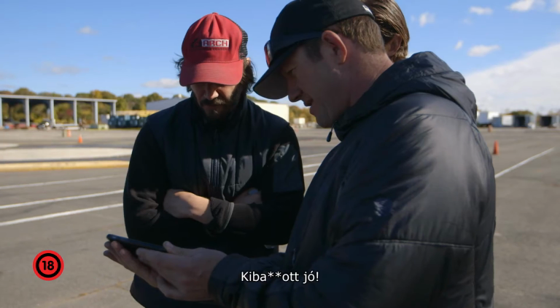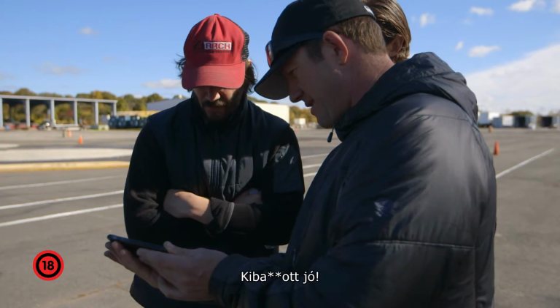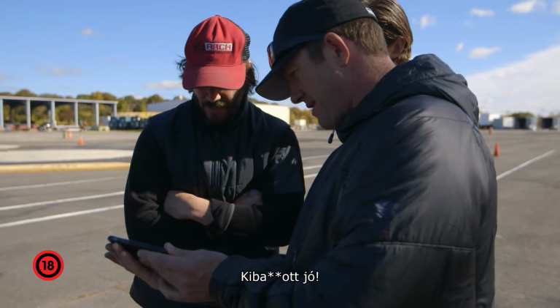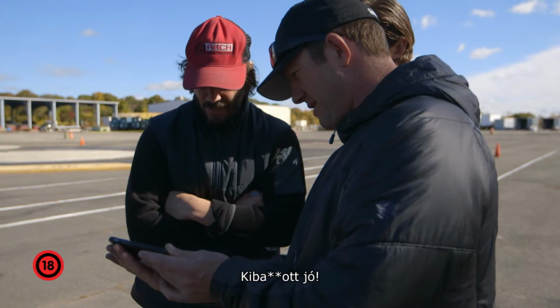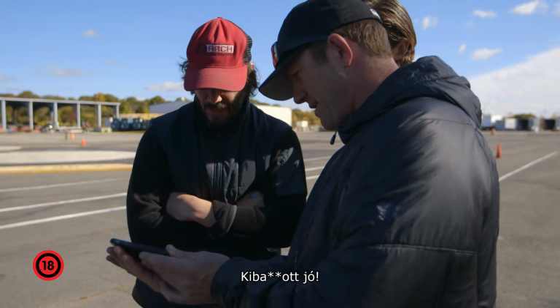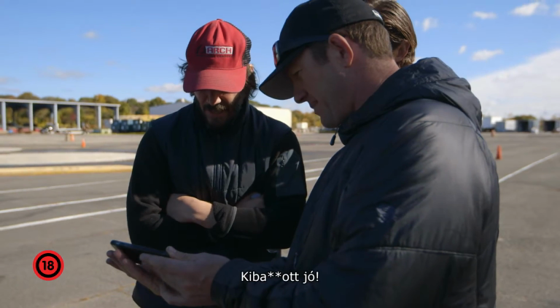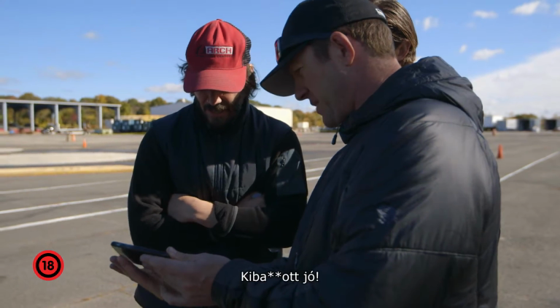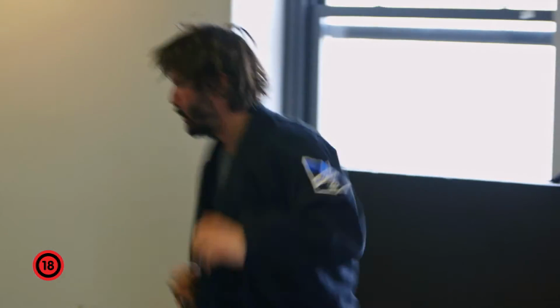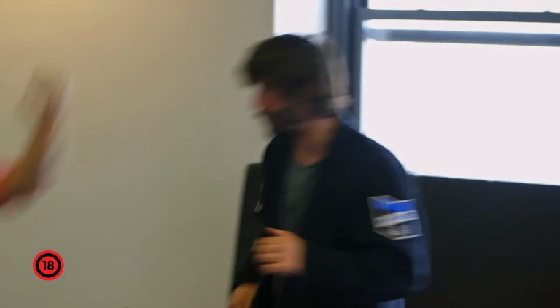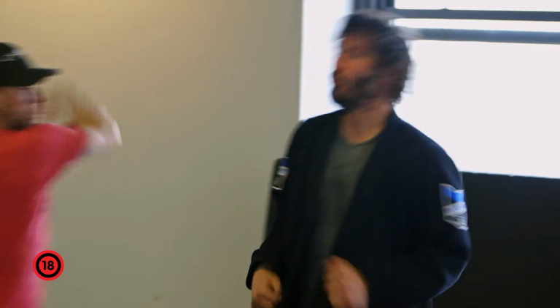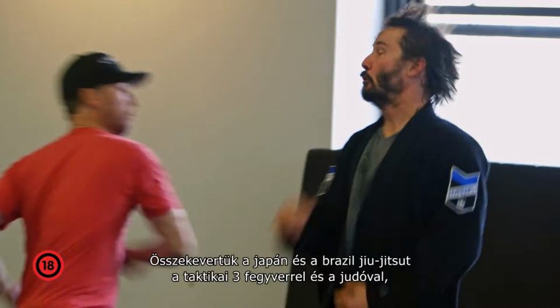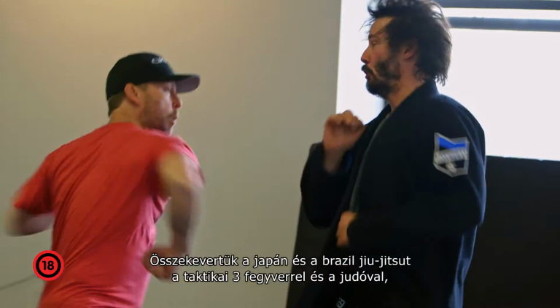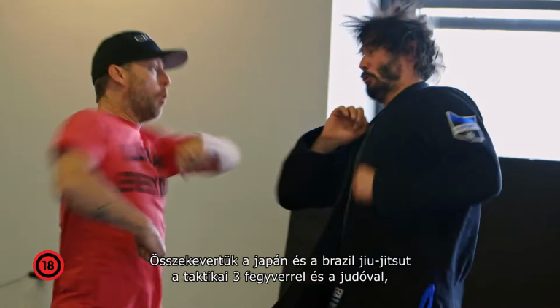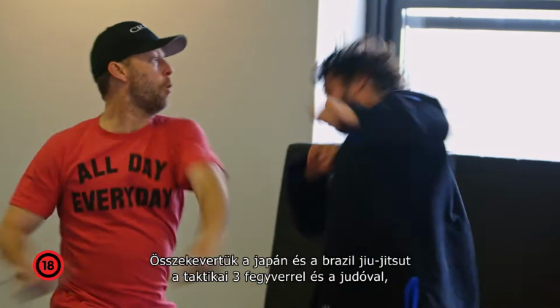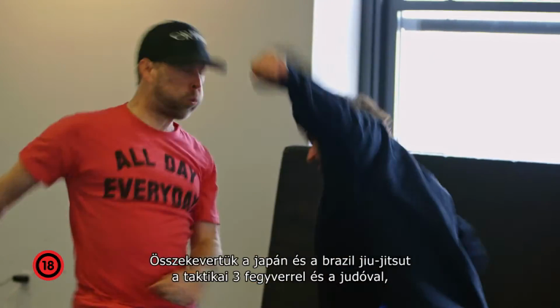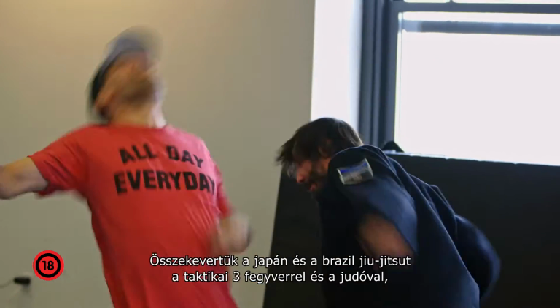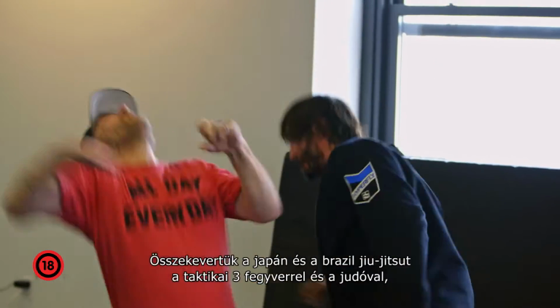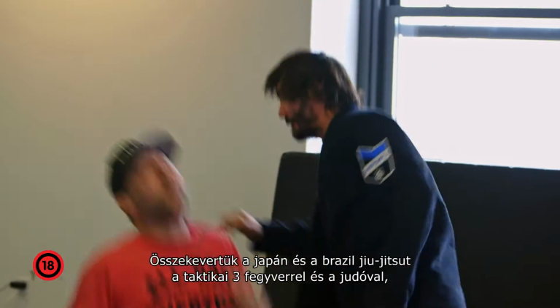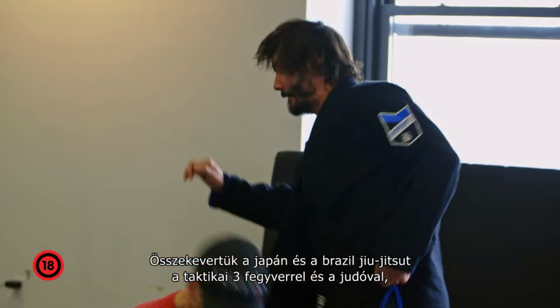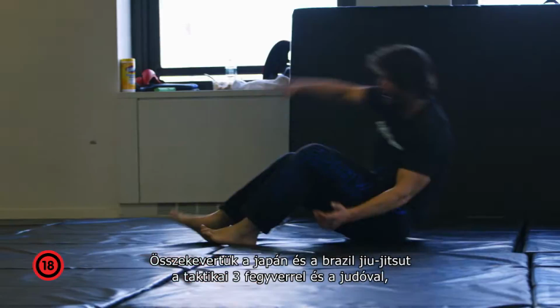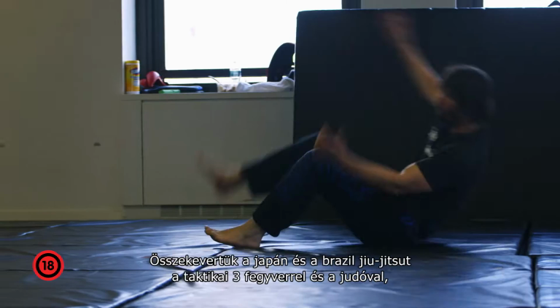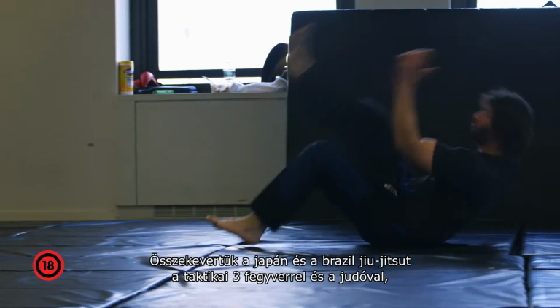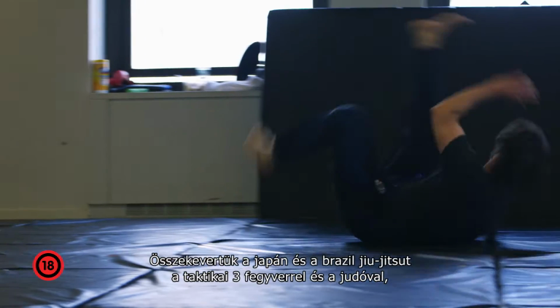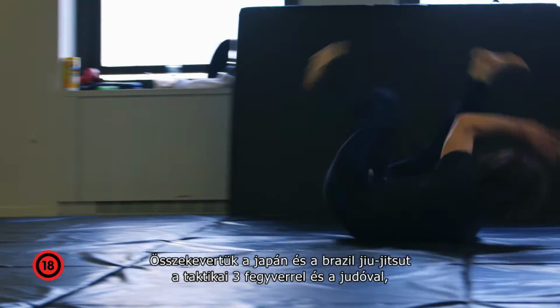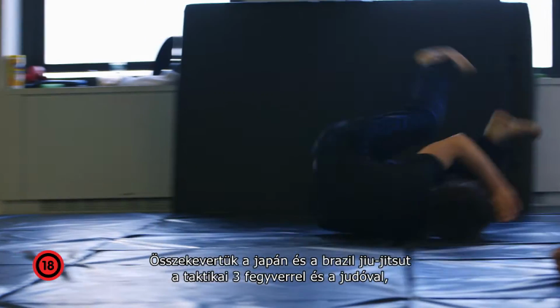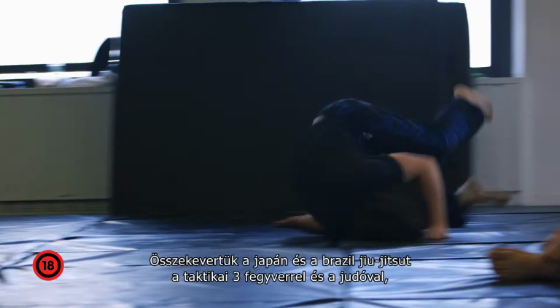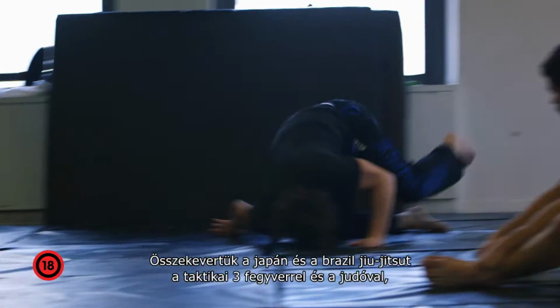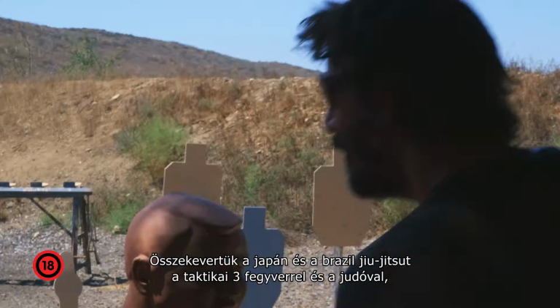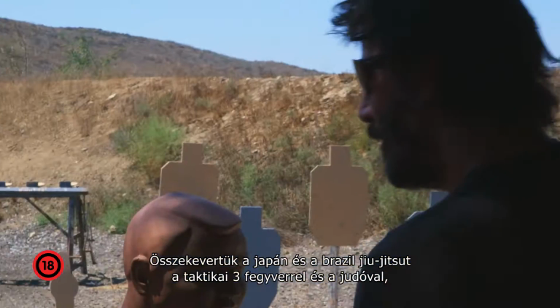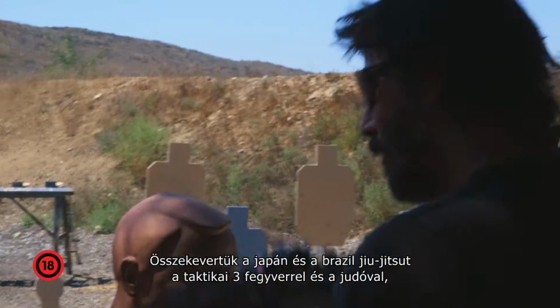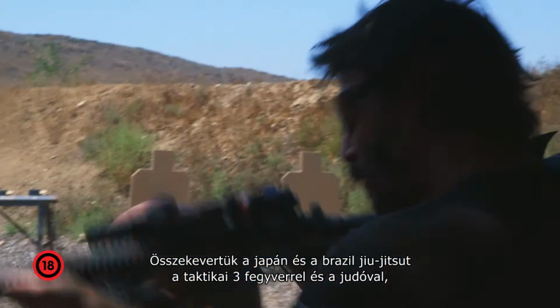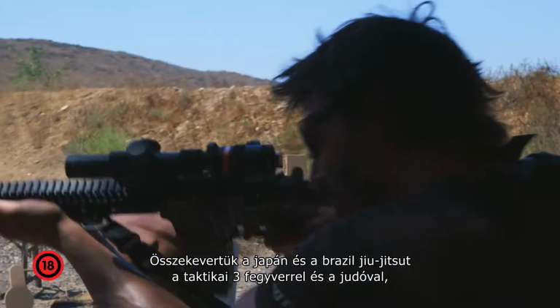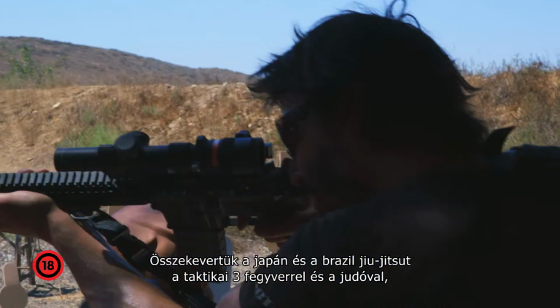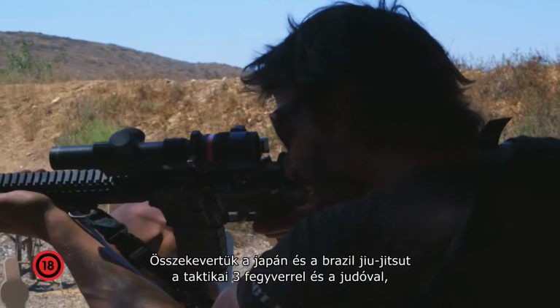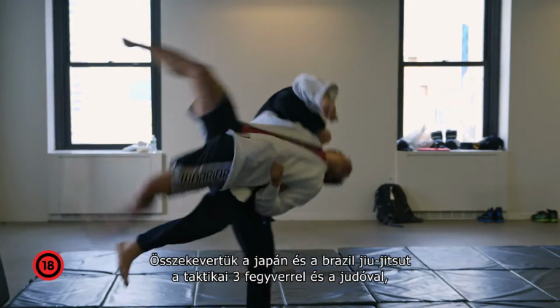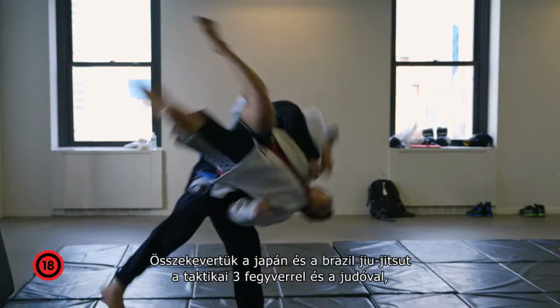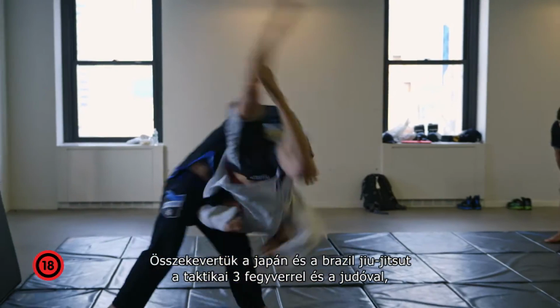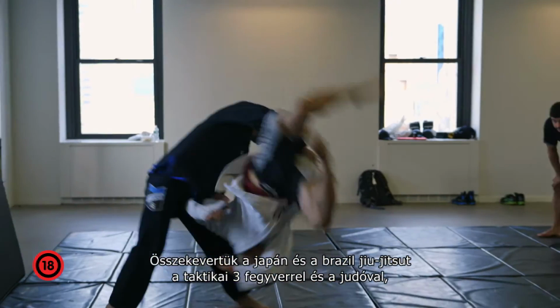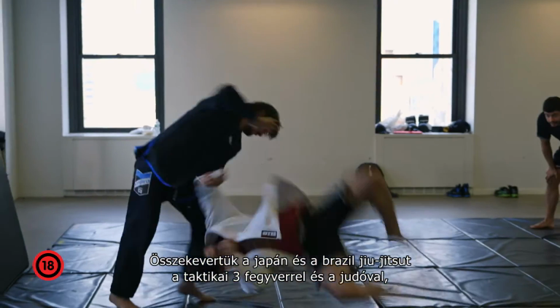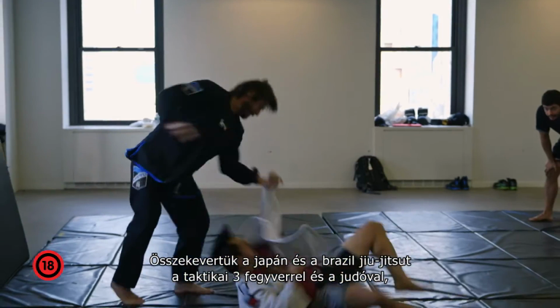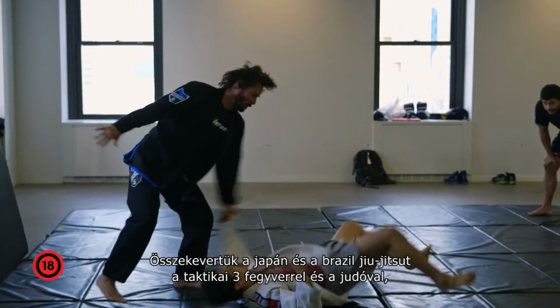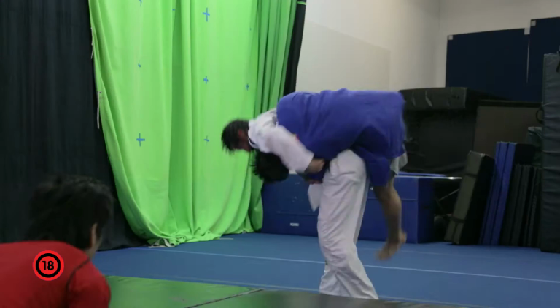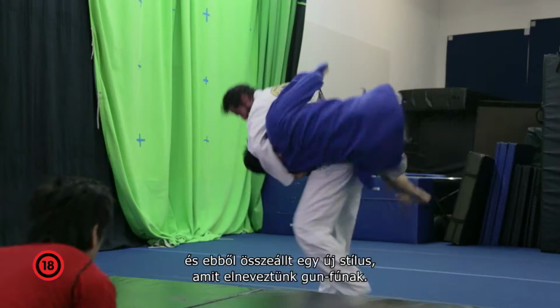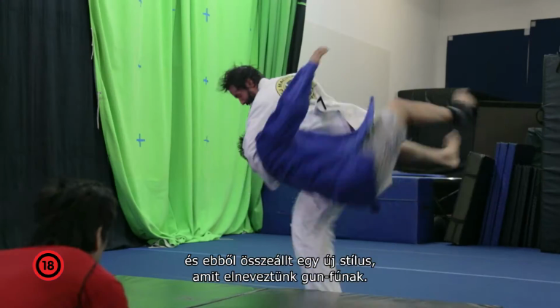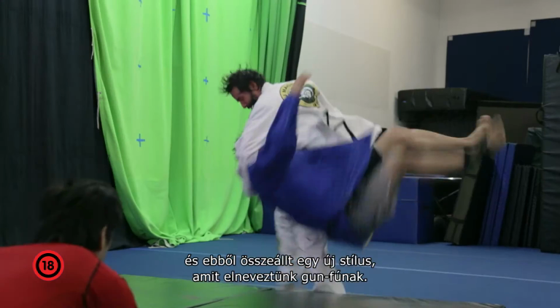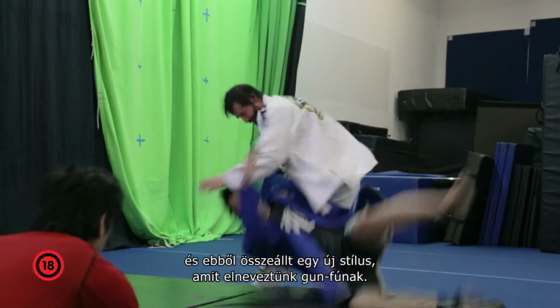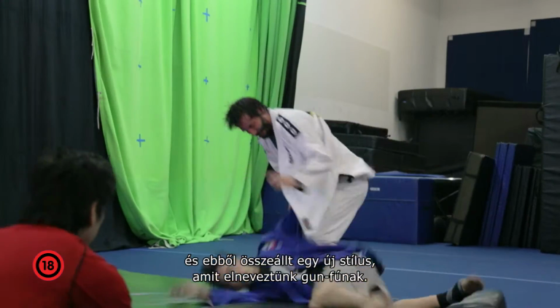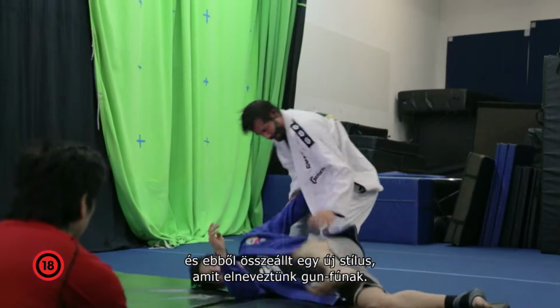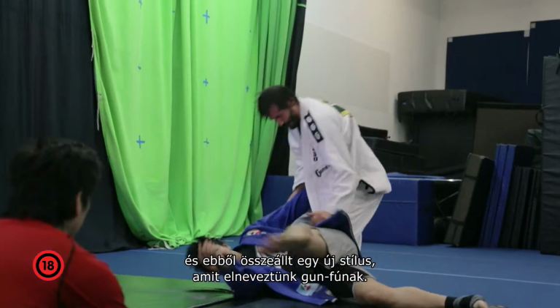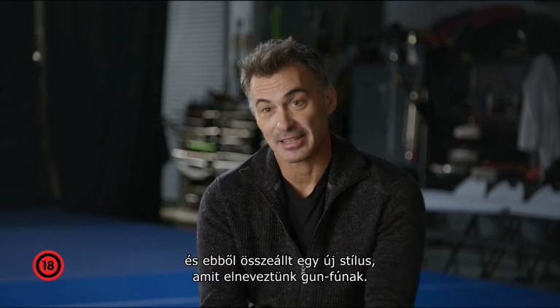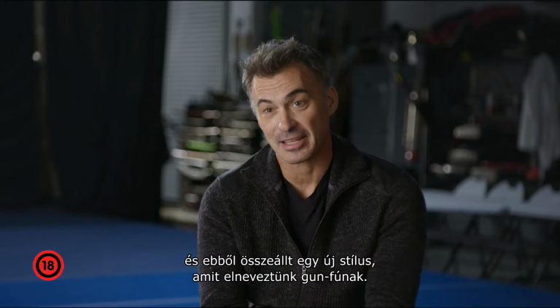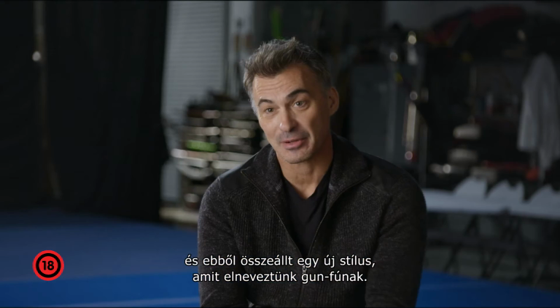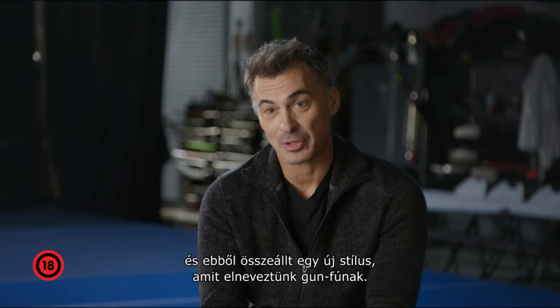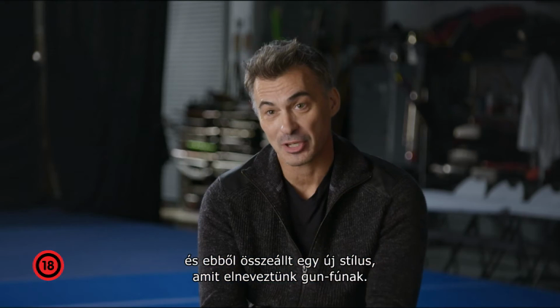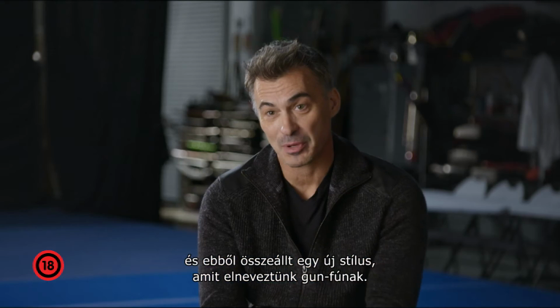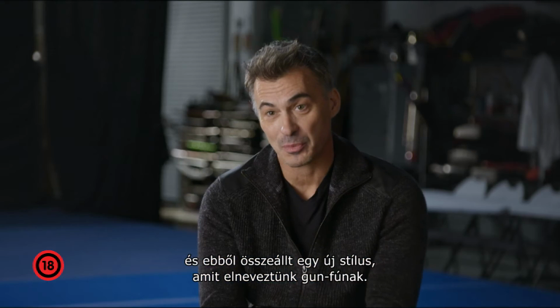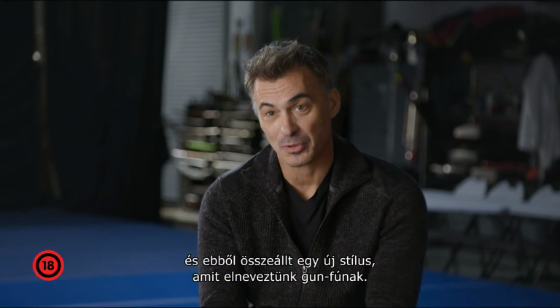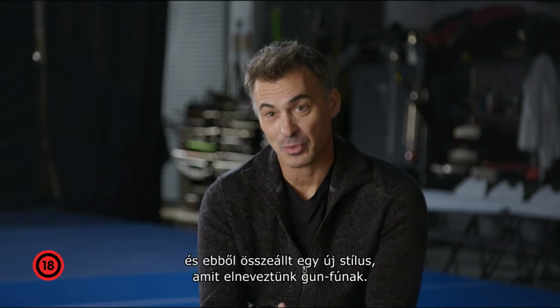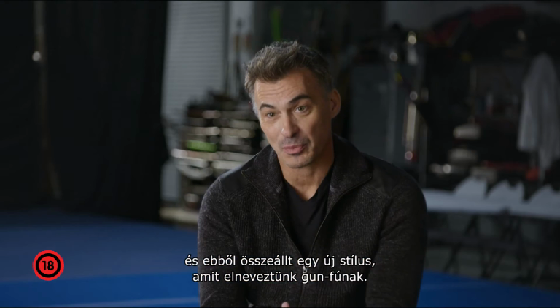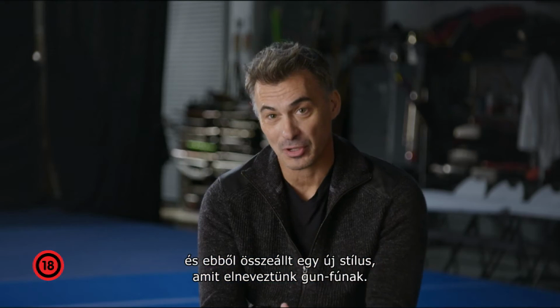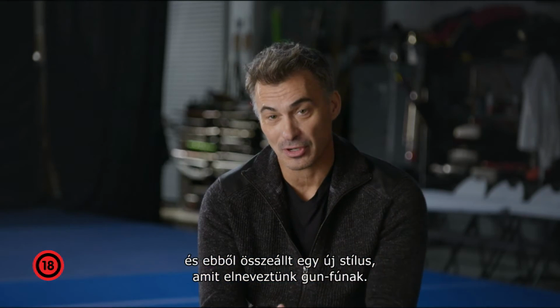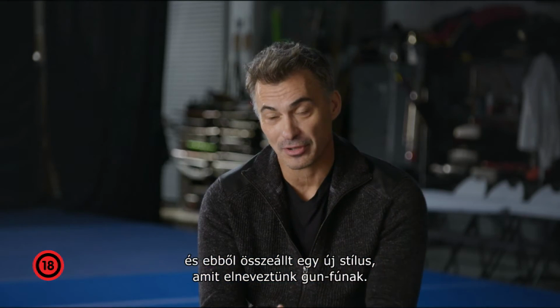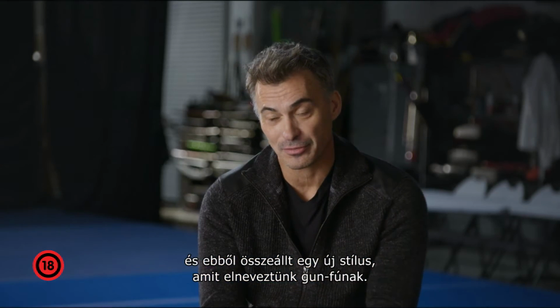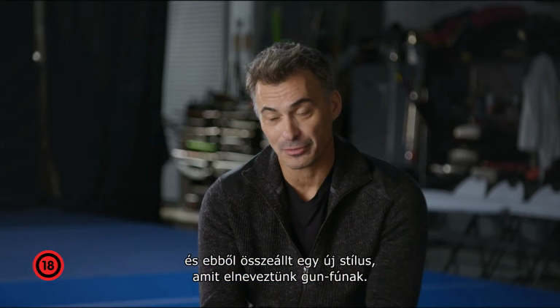We take Japanese jiu-jitsu, Brazilian jiu-jitsu, tactical three-gun, standing judo, and put it all together — and then we come up with what we call gun-fu.